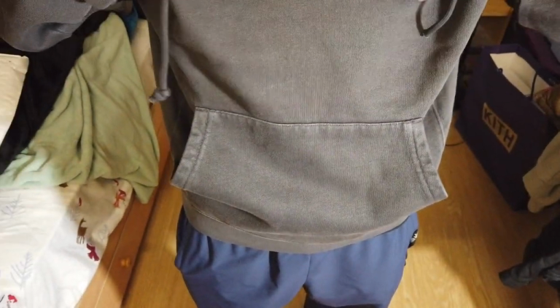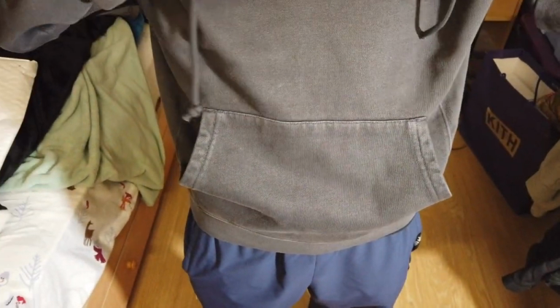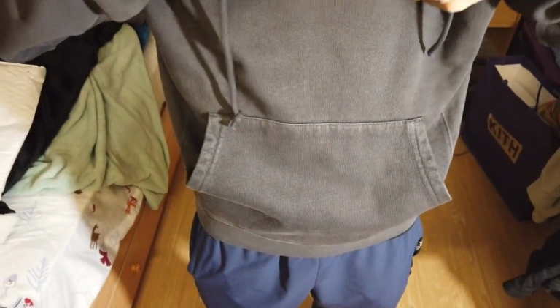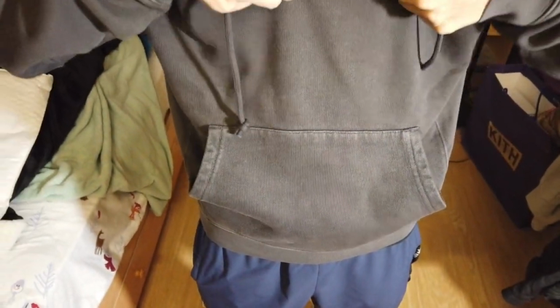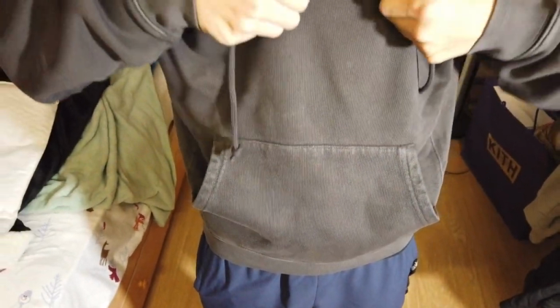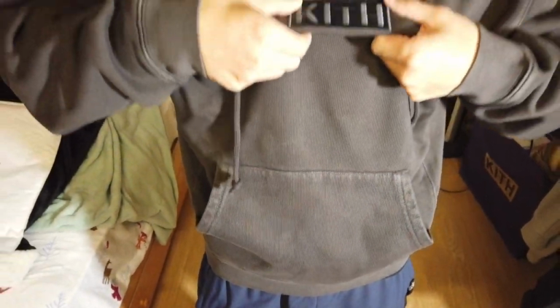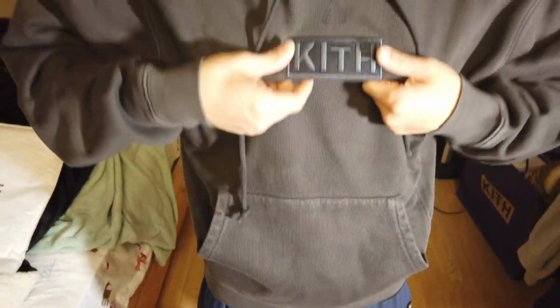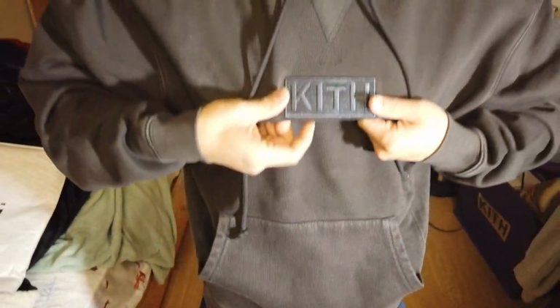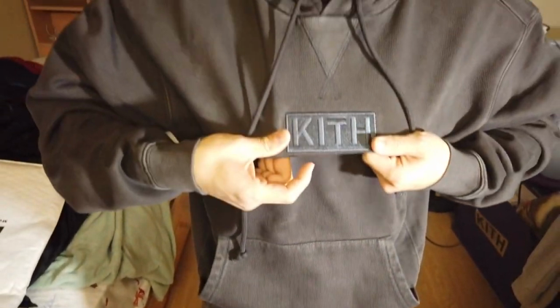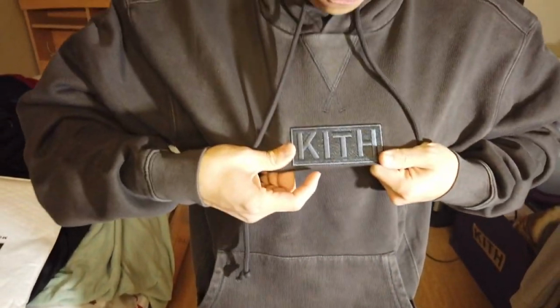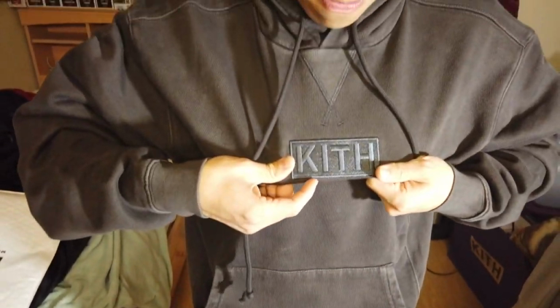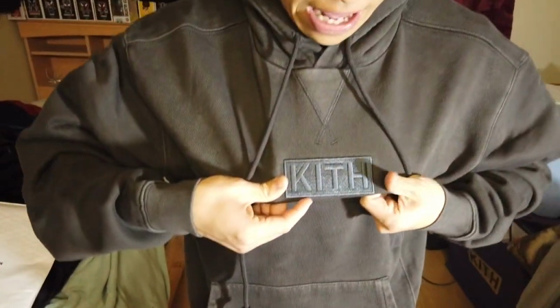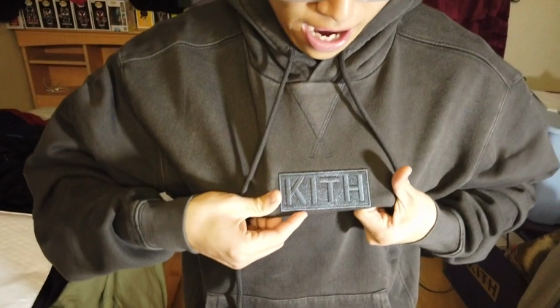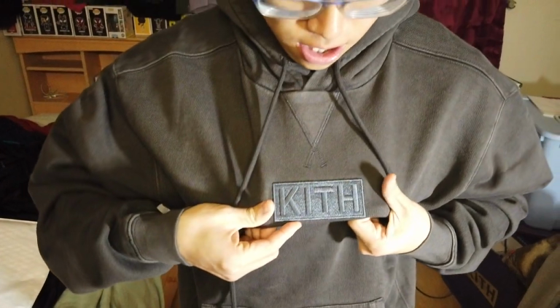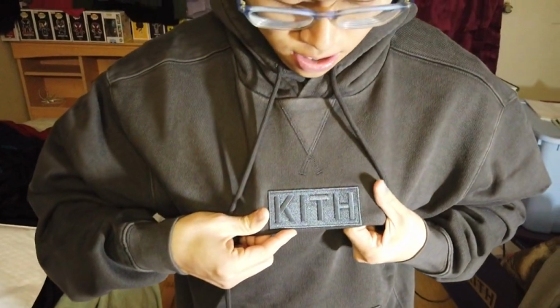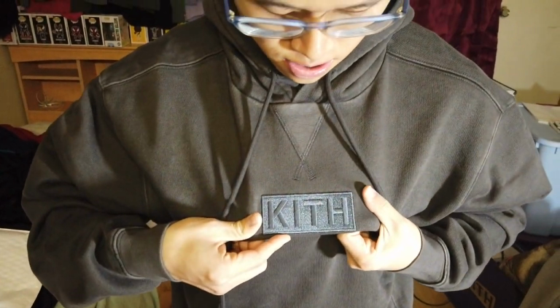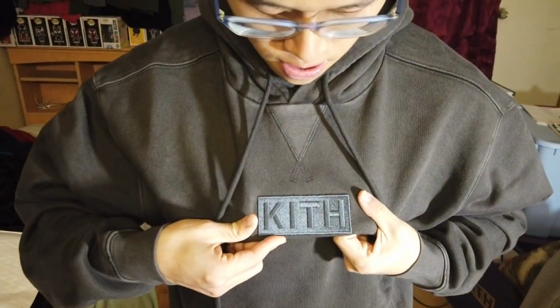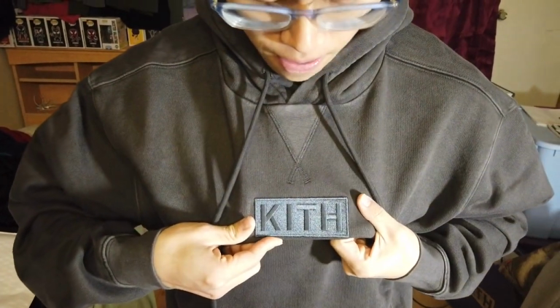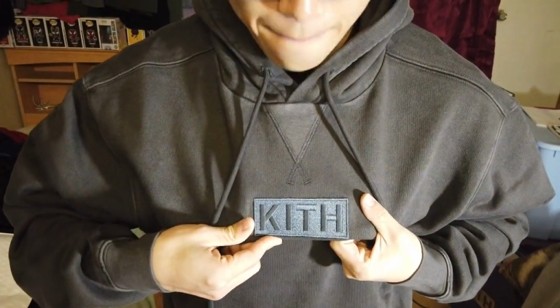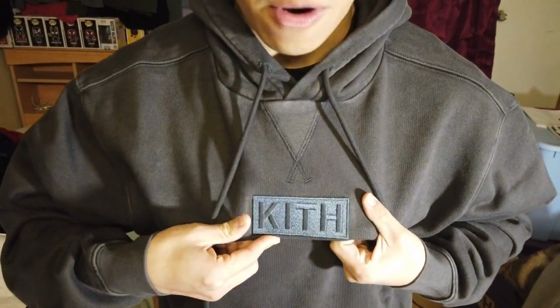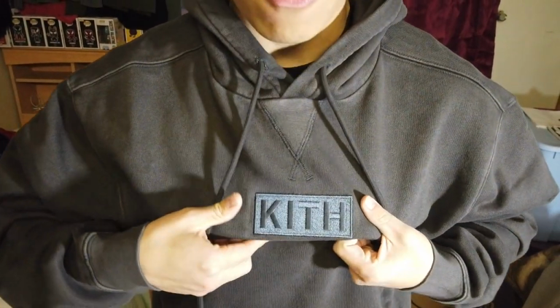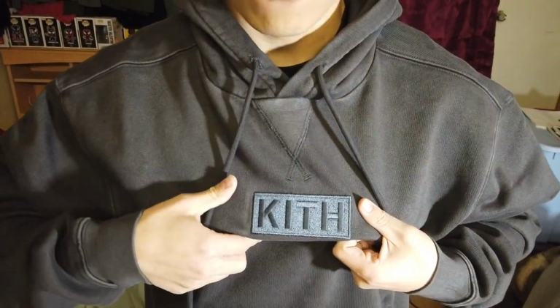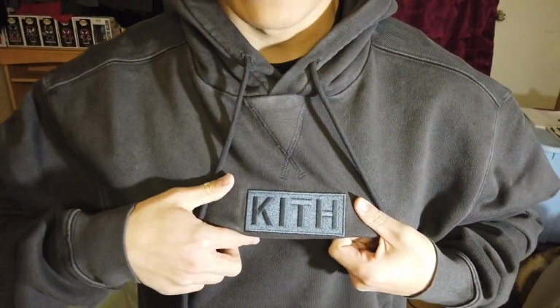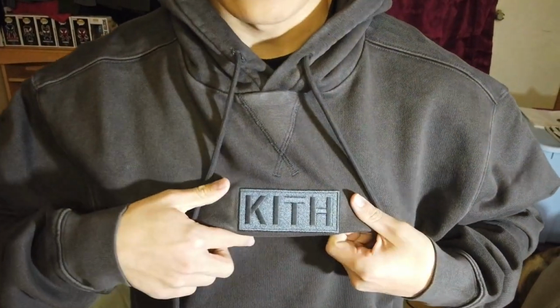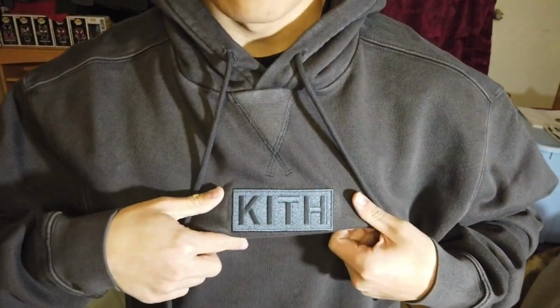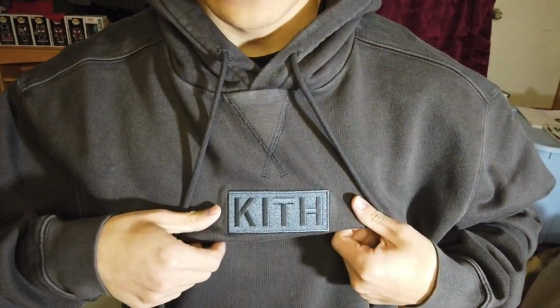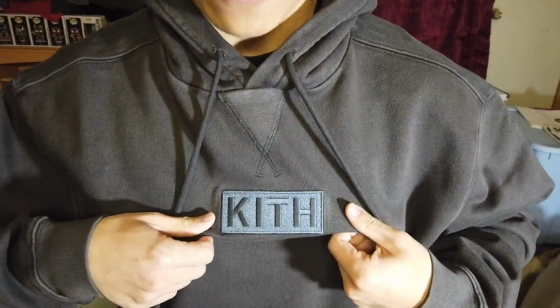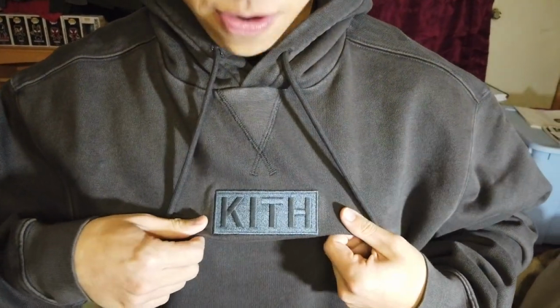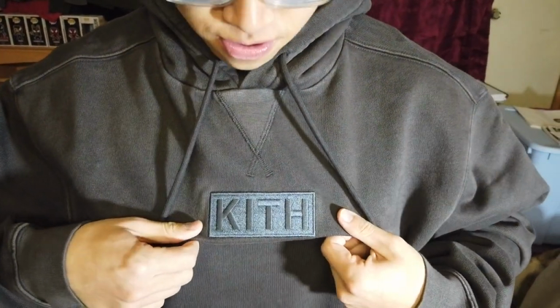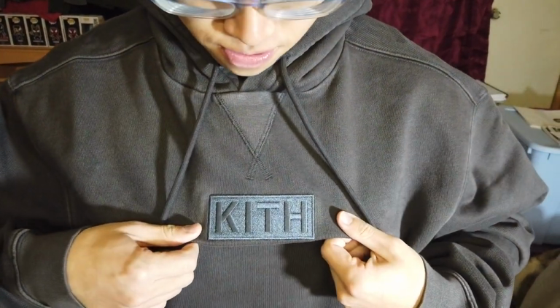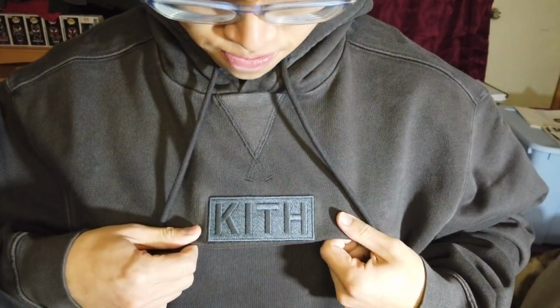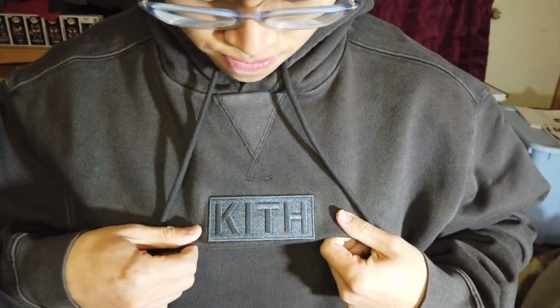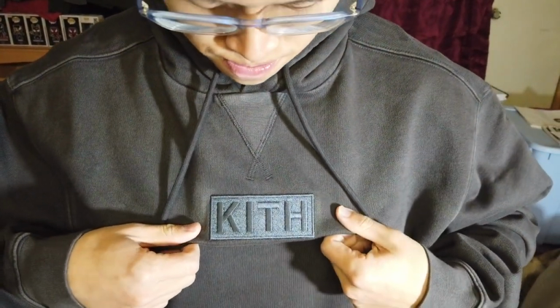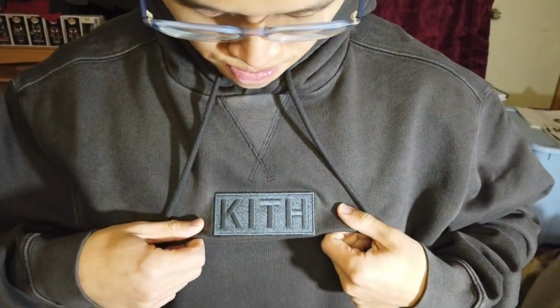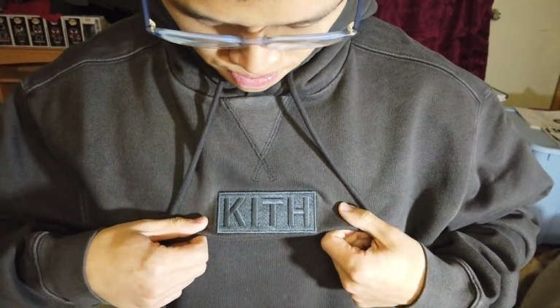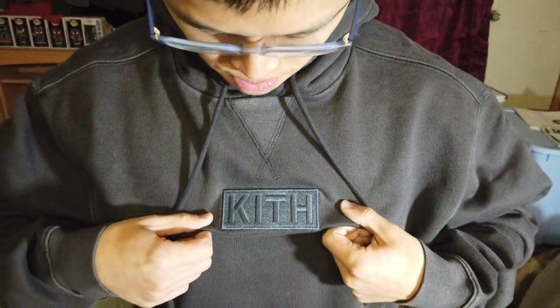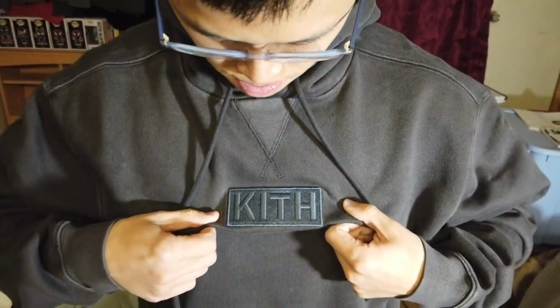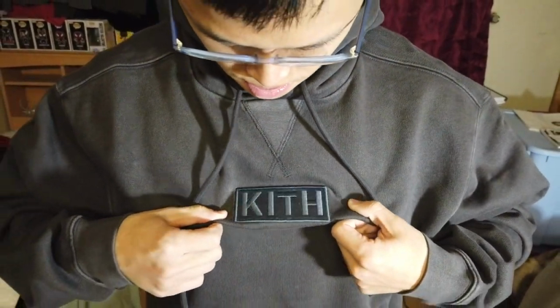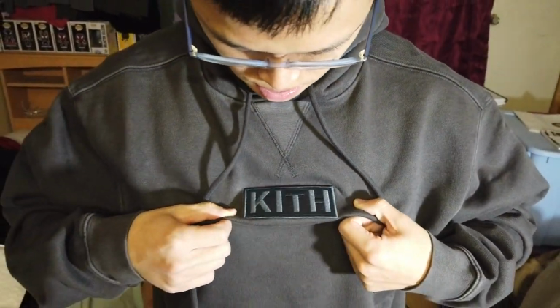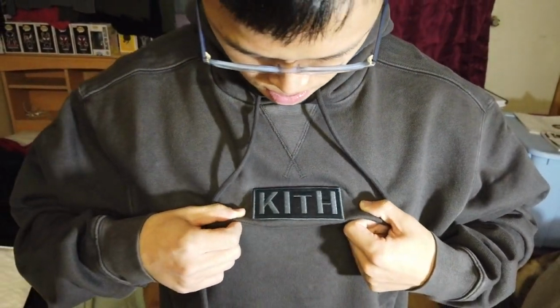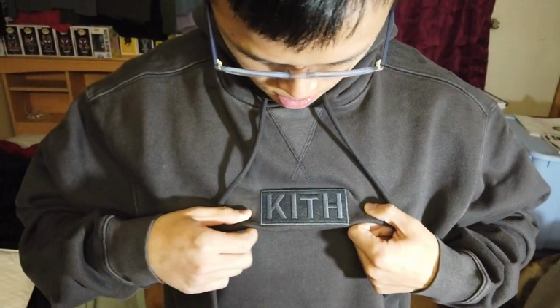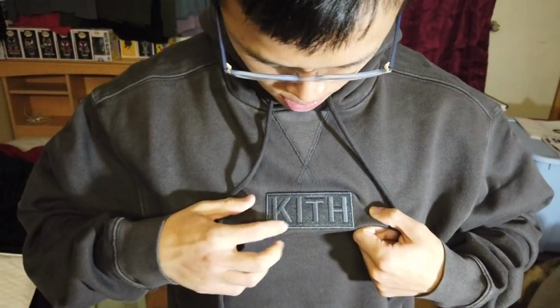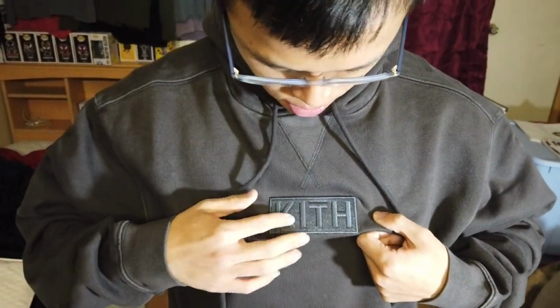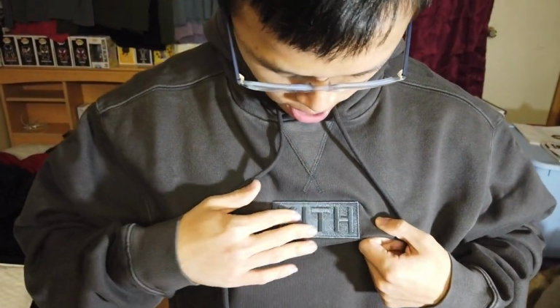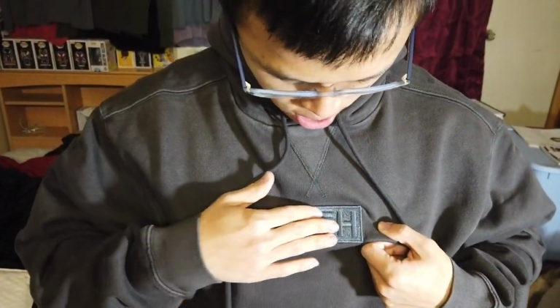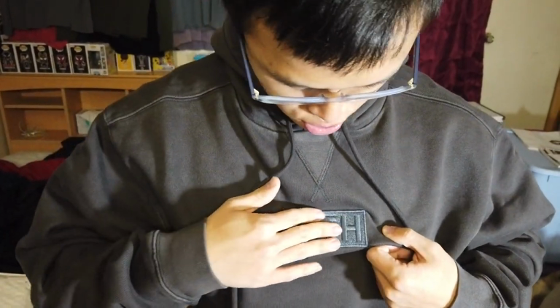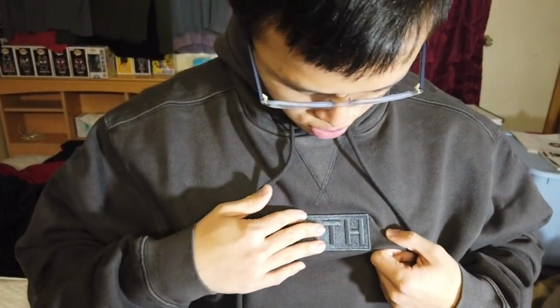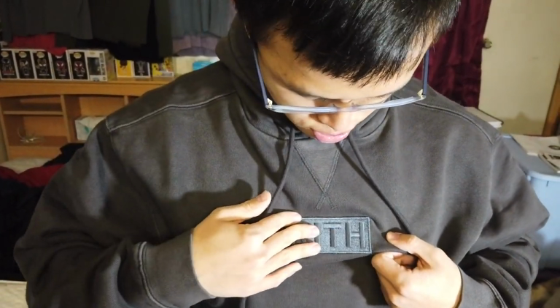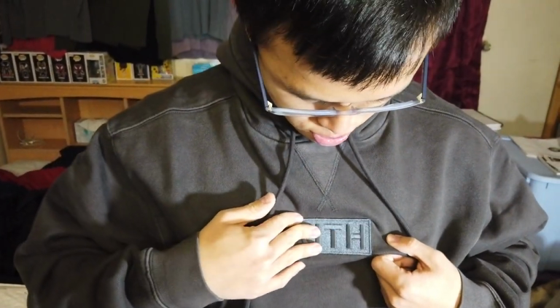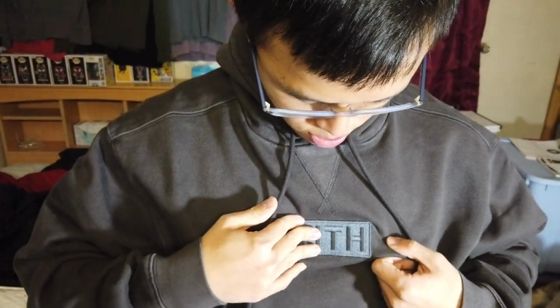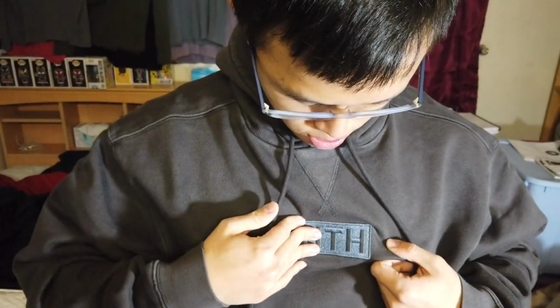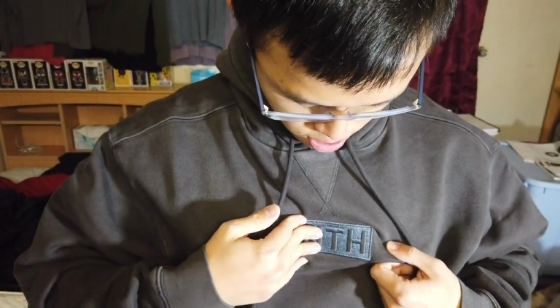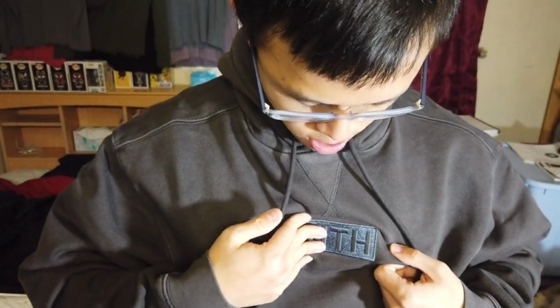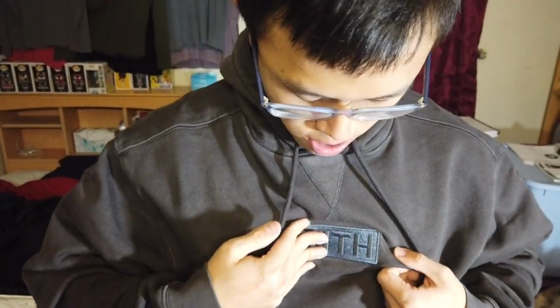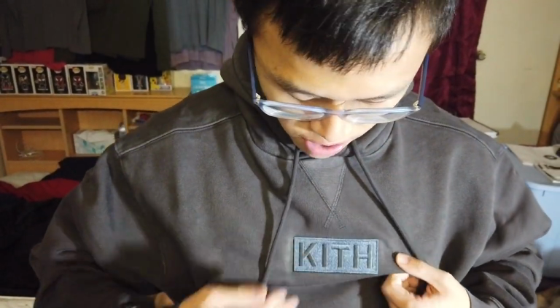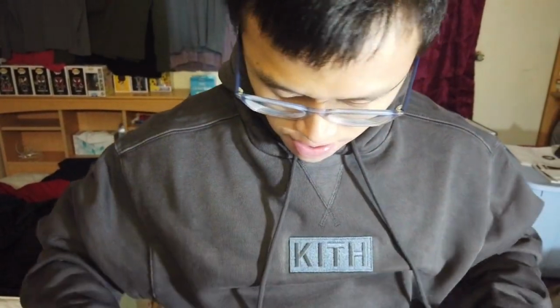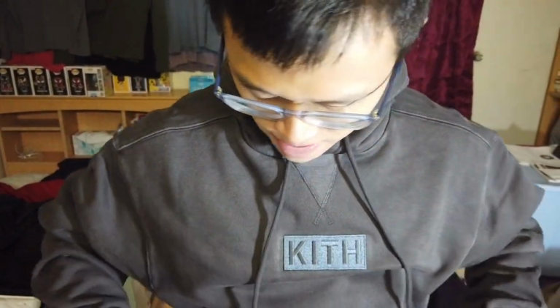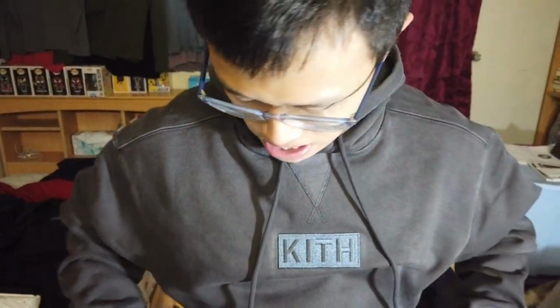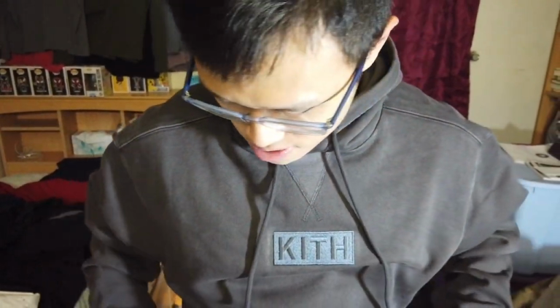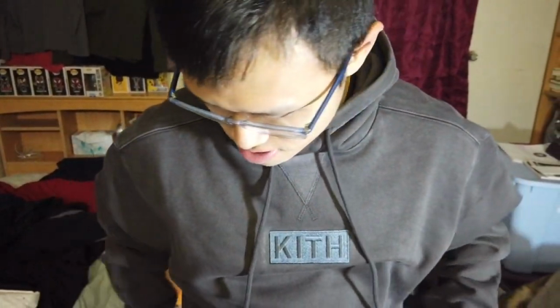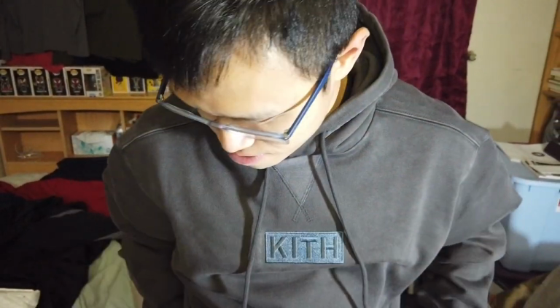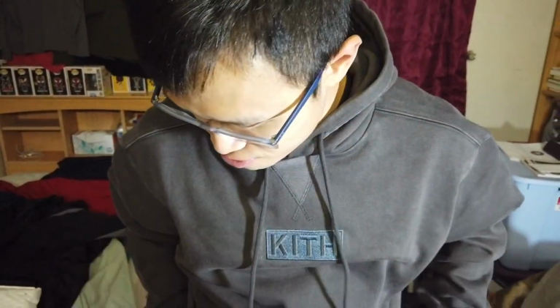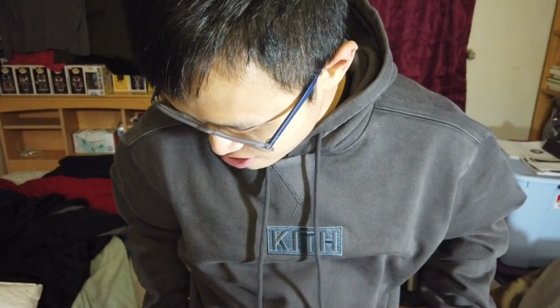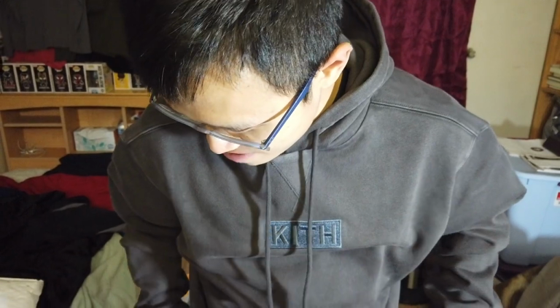You have a tonal black logo in the middle. Pretty cool — it reminds me of like some Supreme.